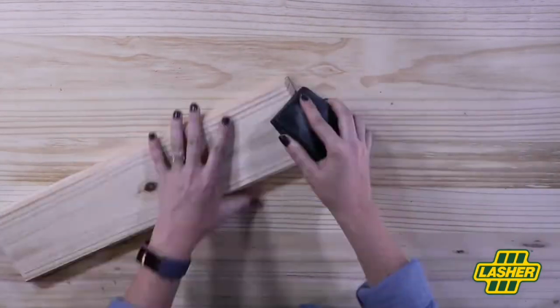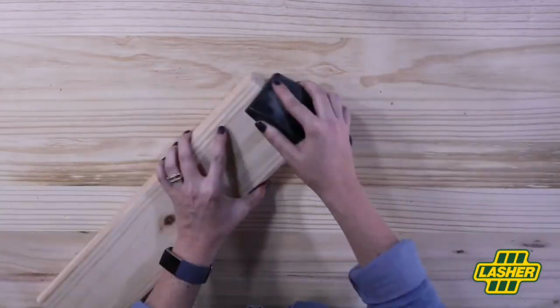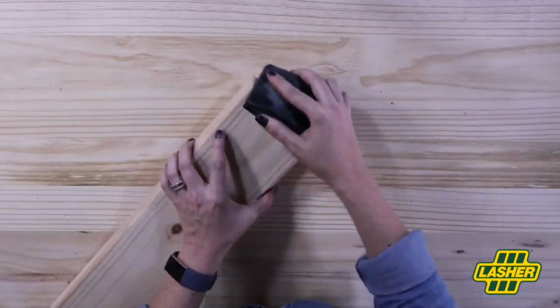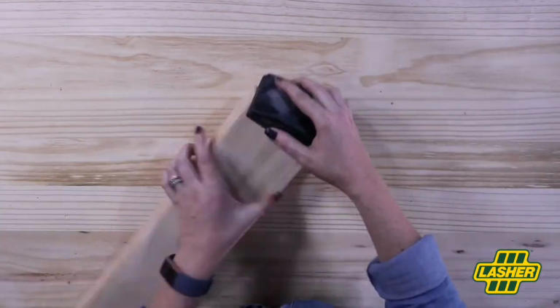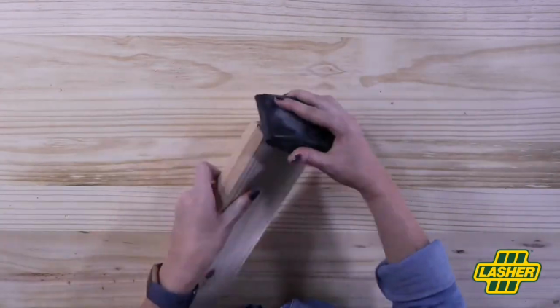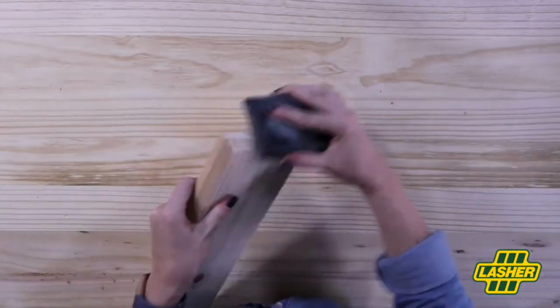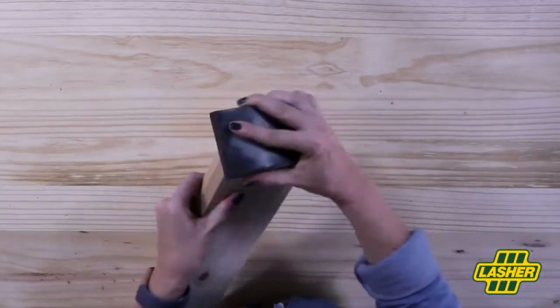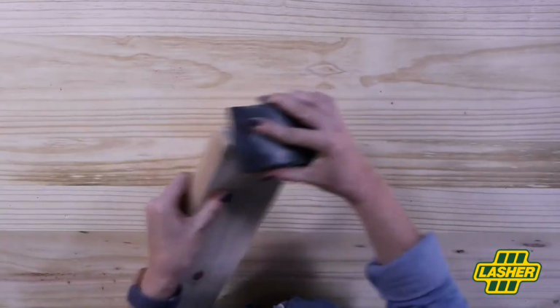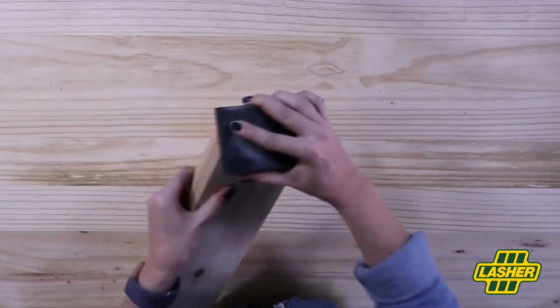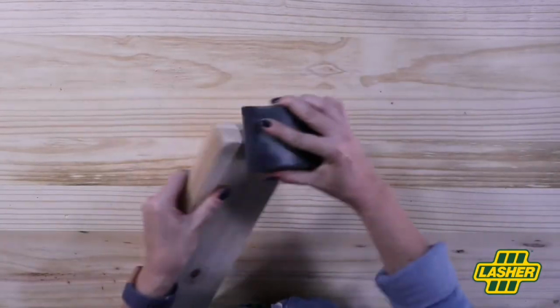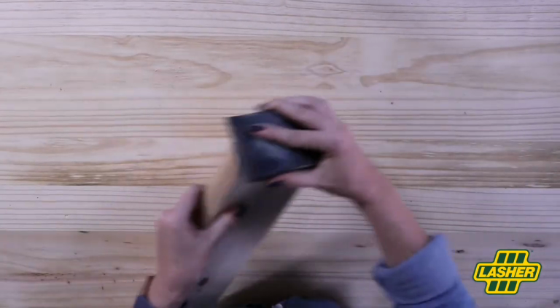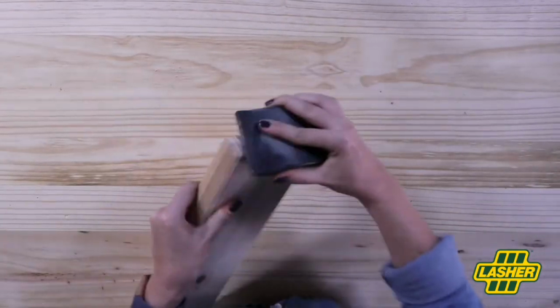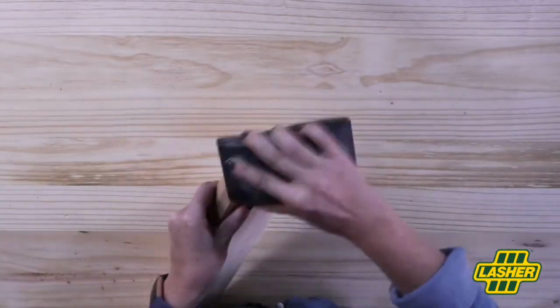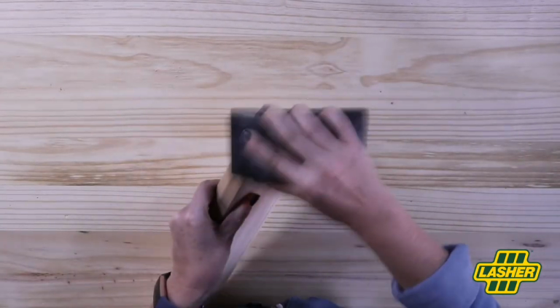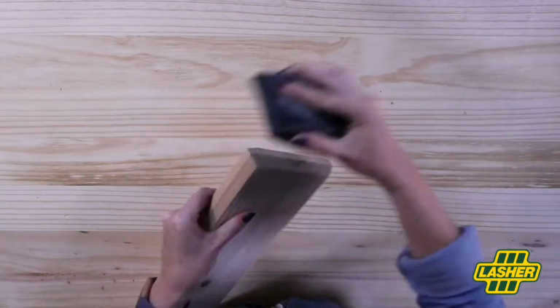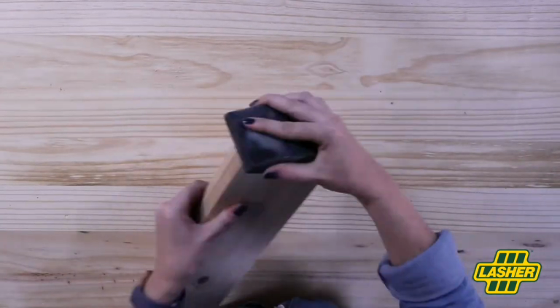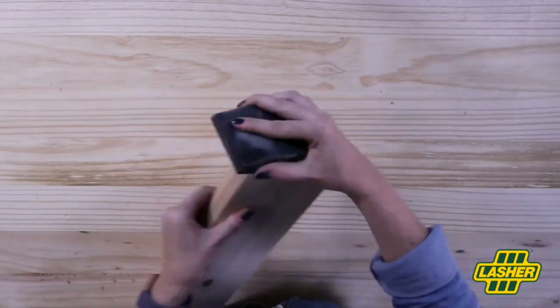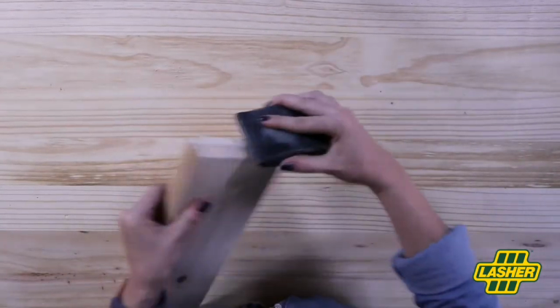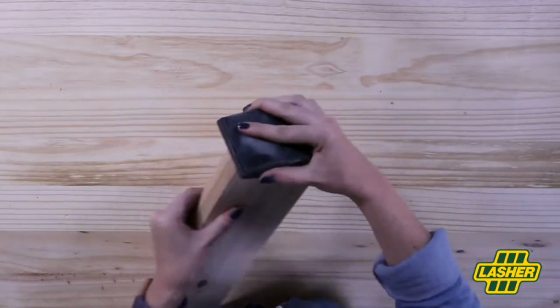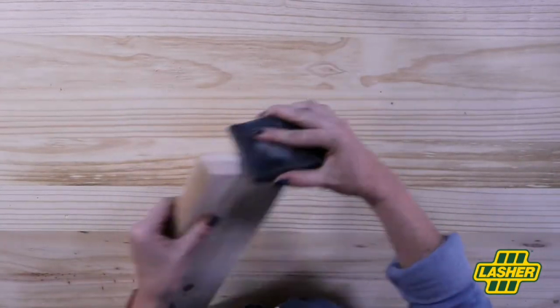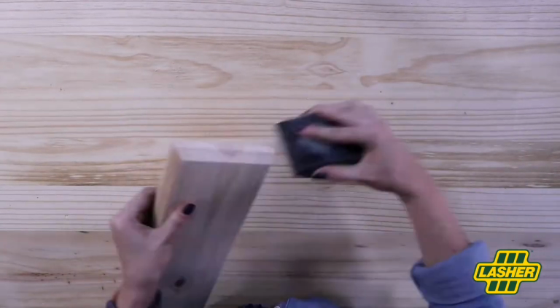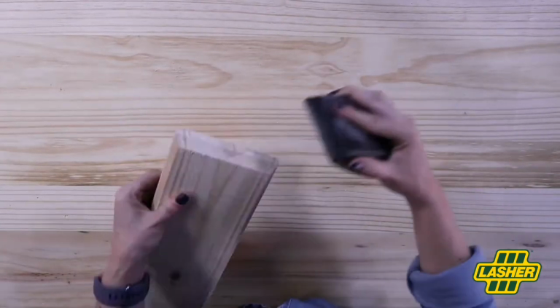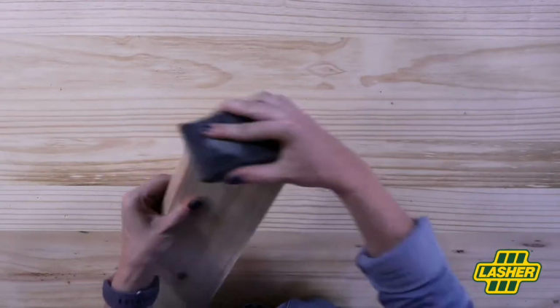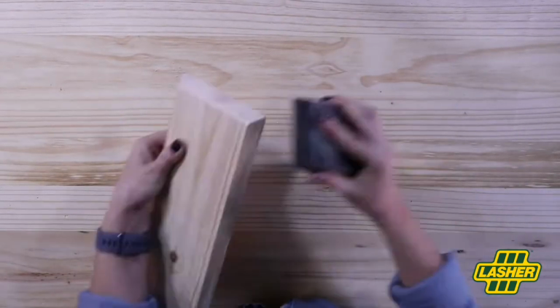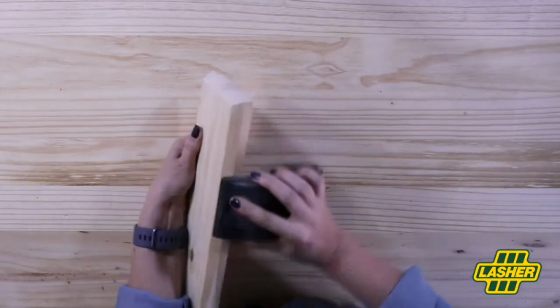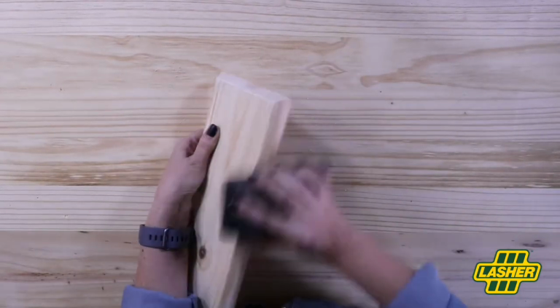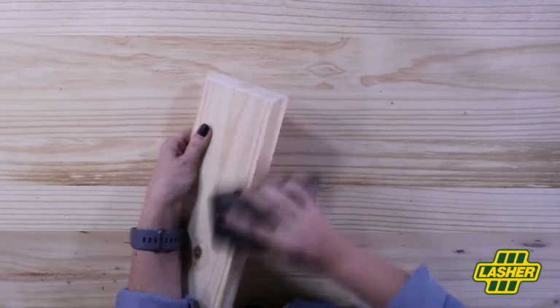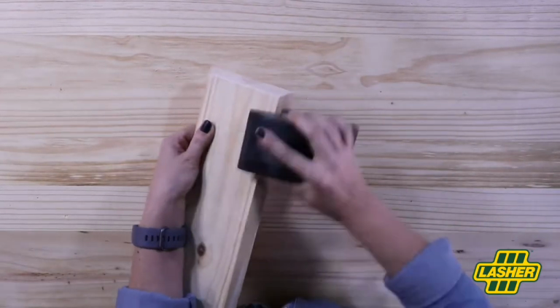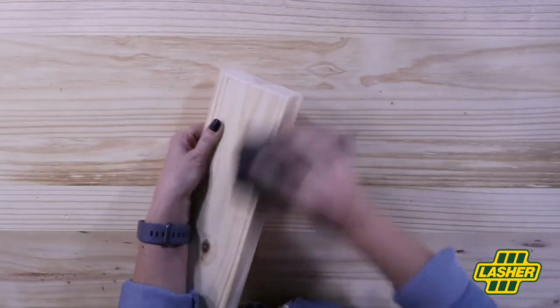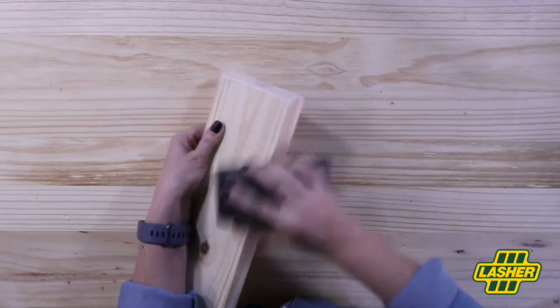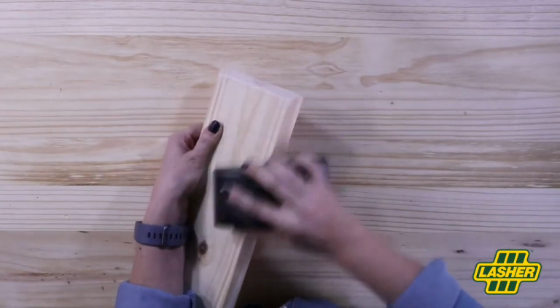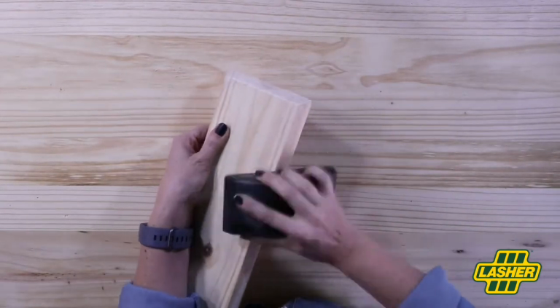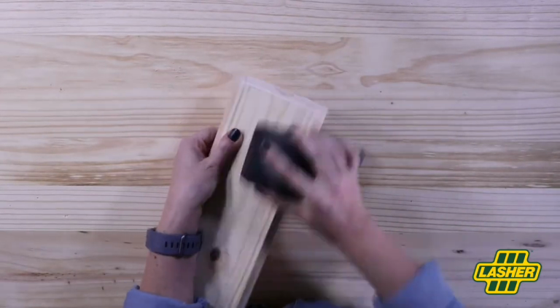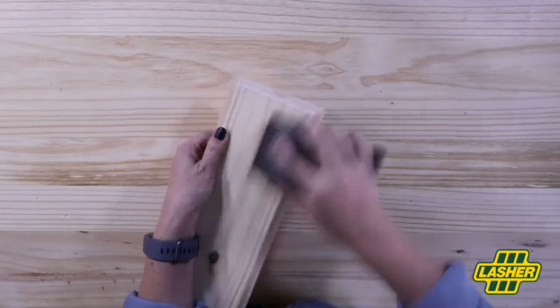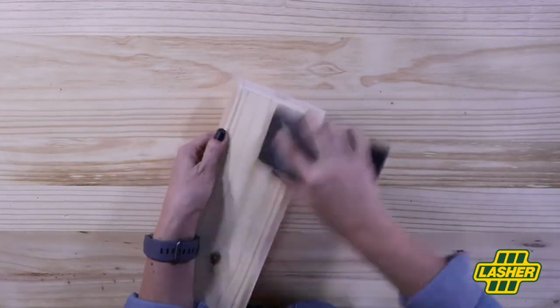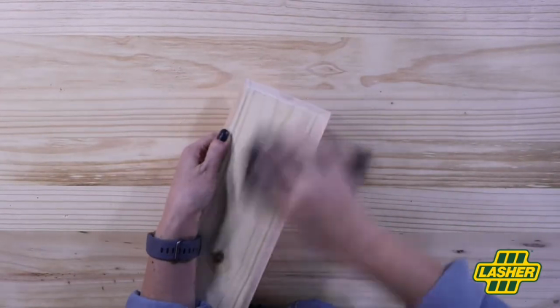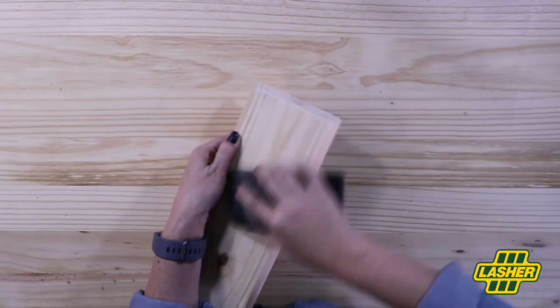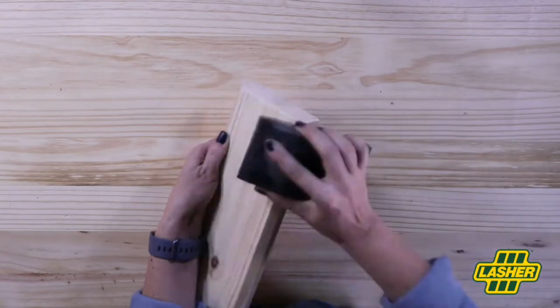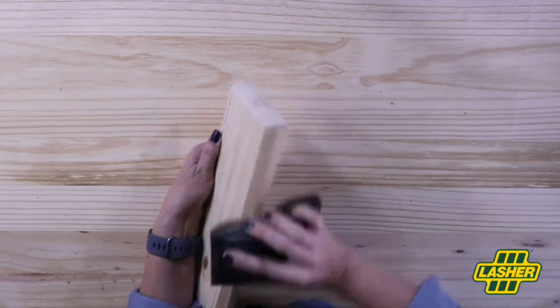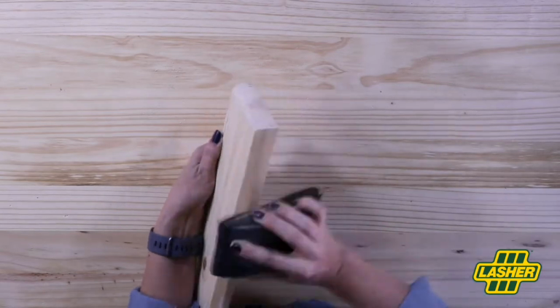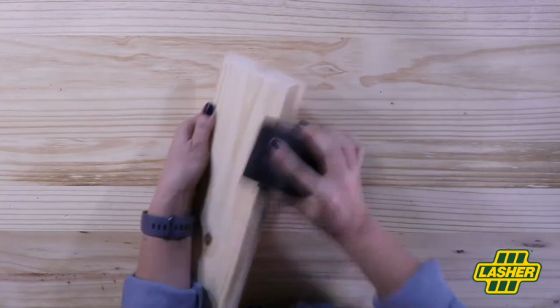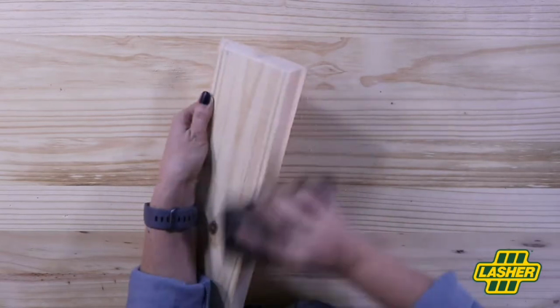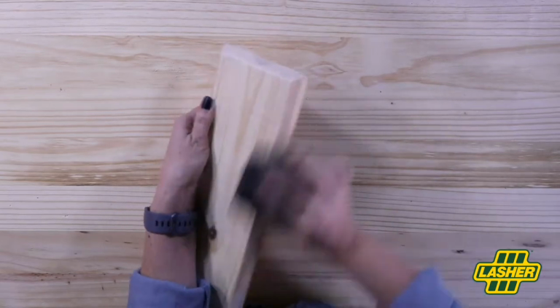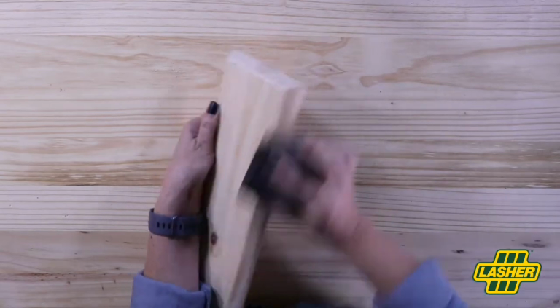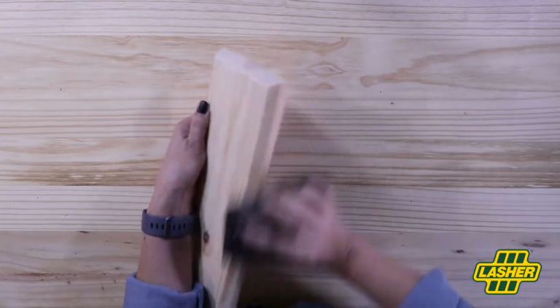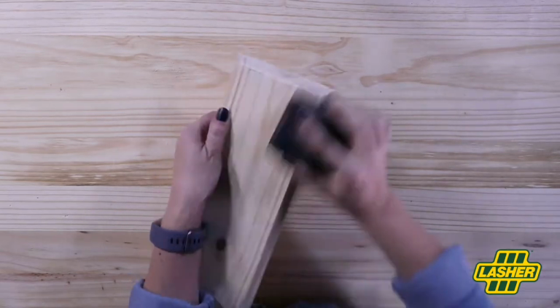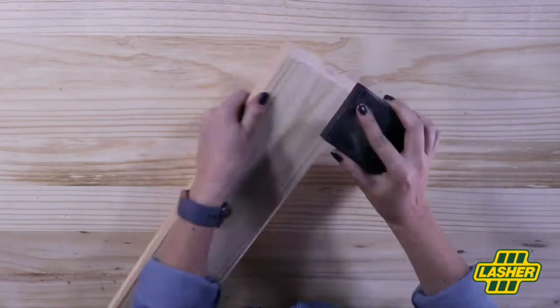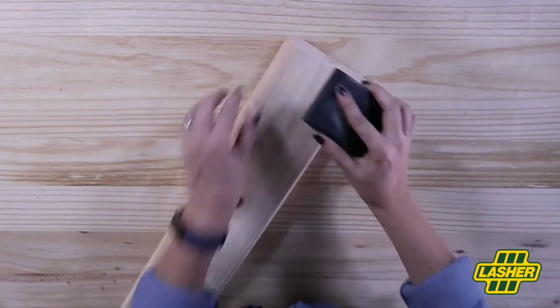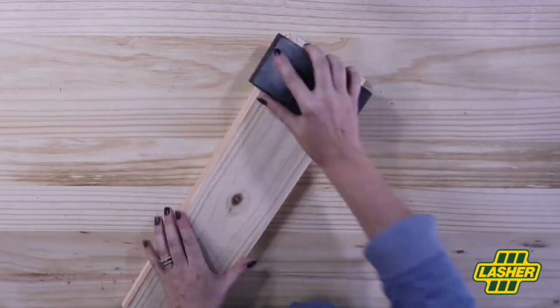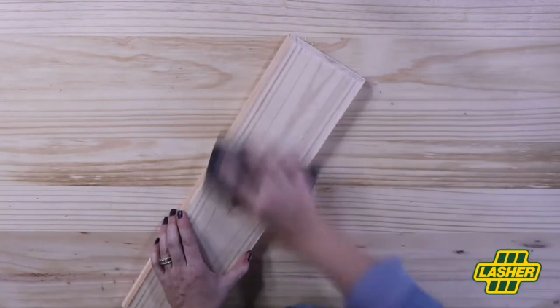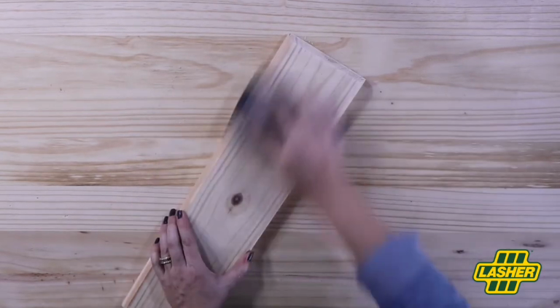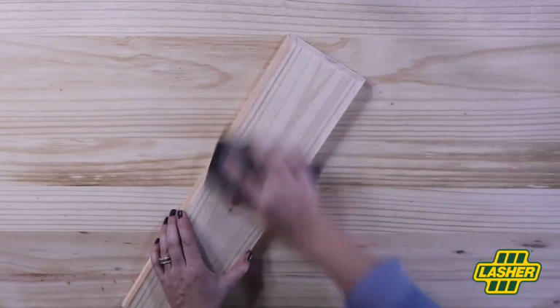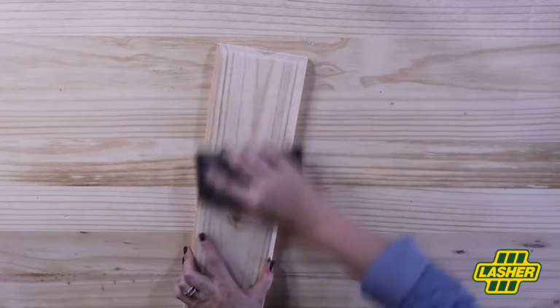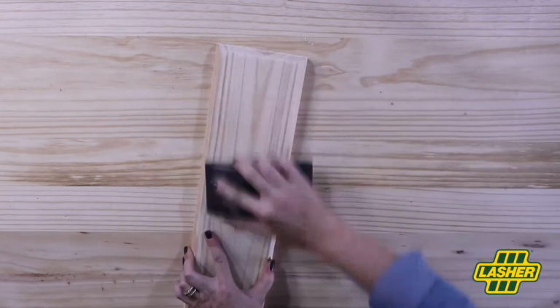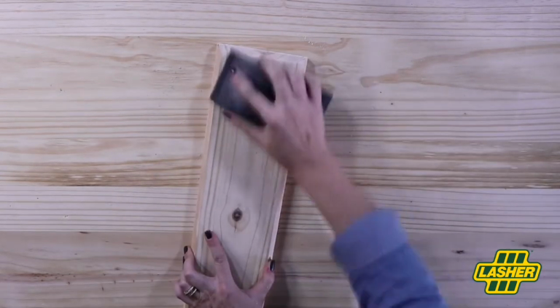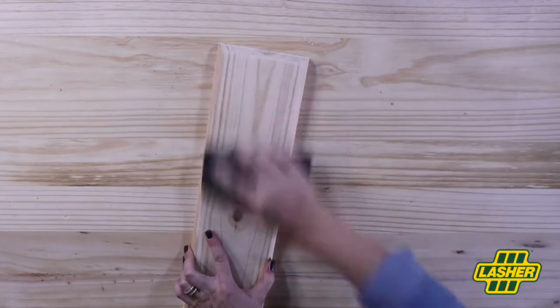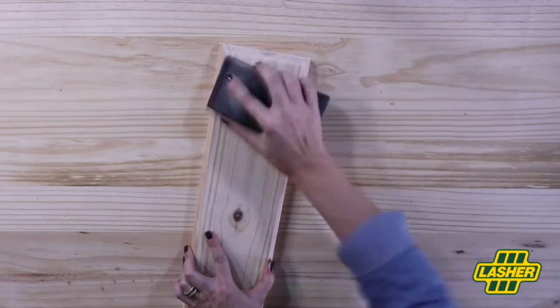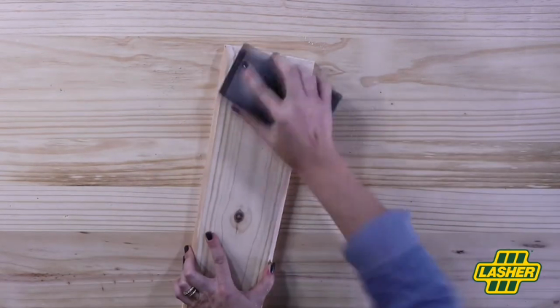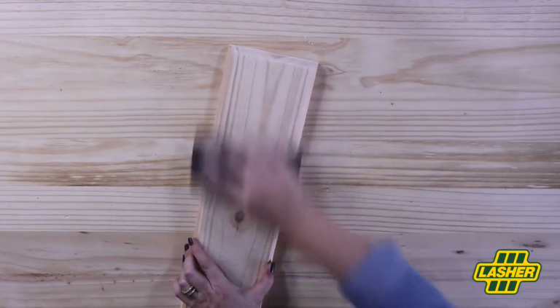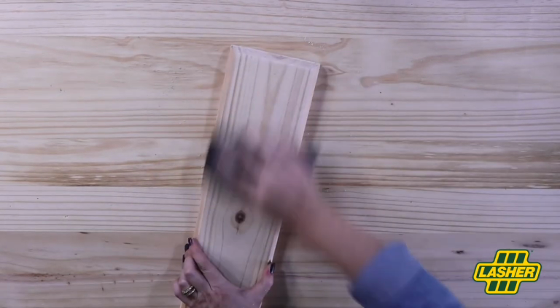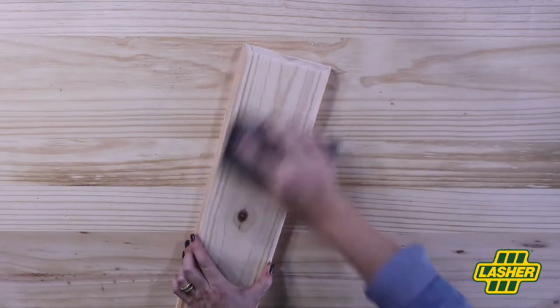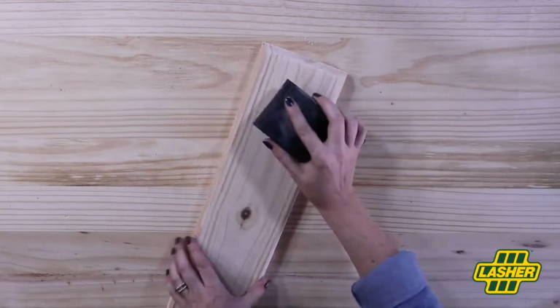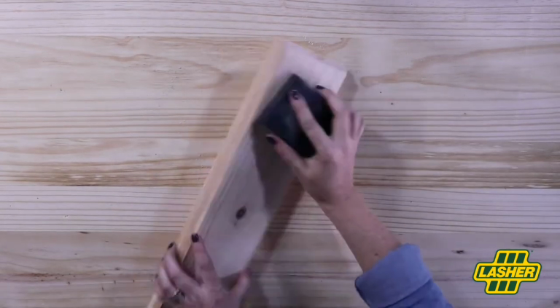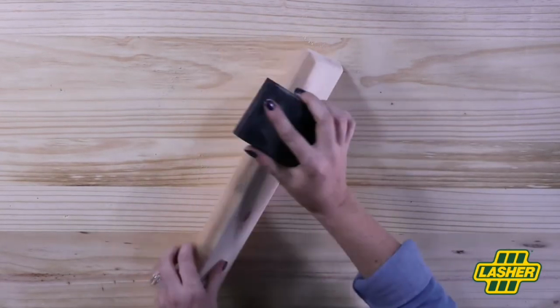First step: sand down your backing board. Sand down the edges and the surfaces until all smooth.